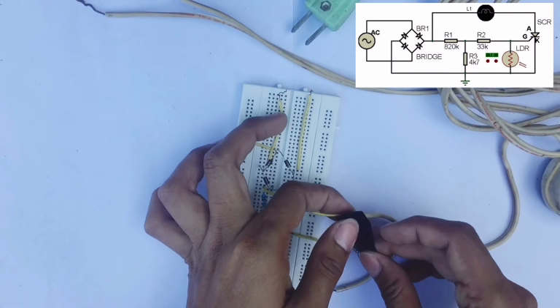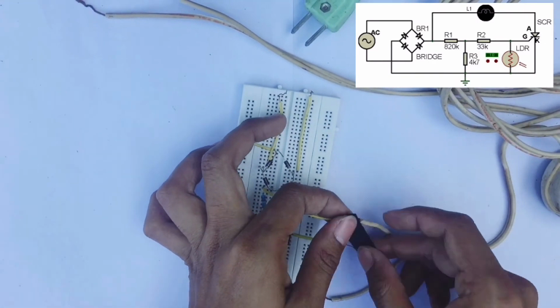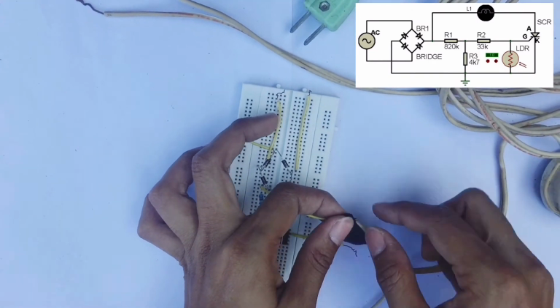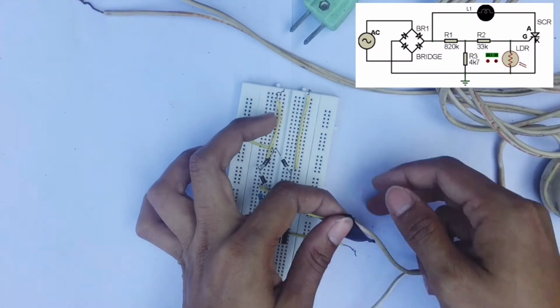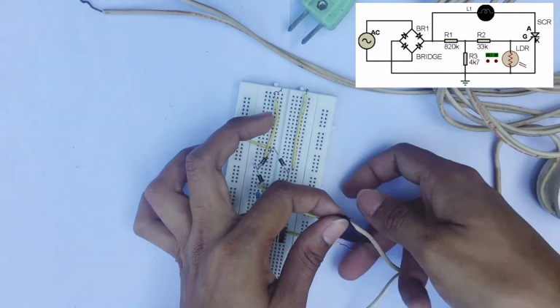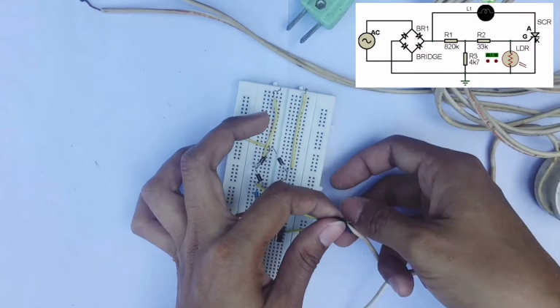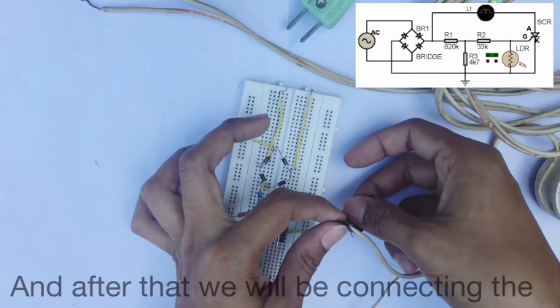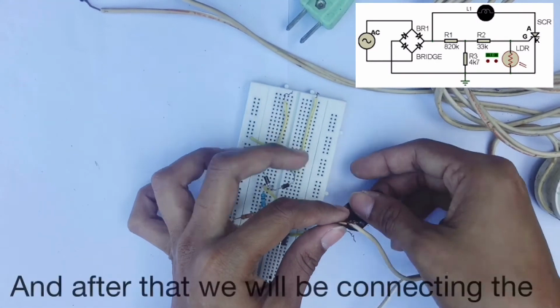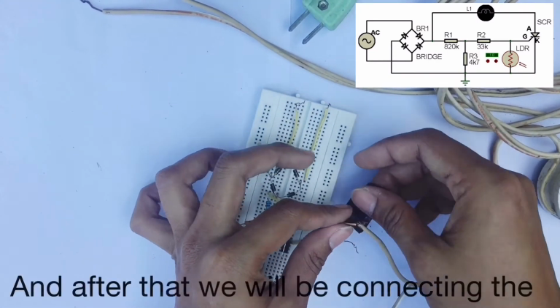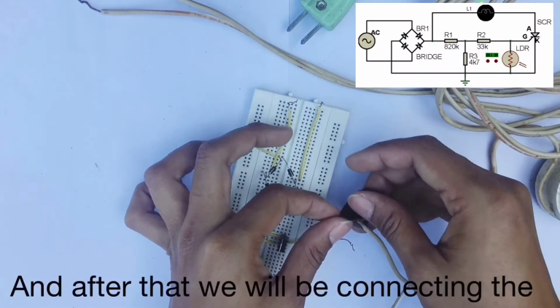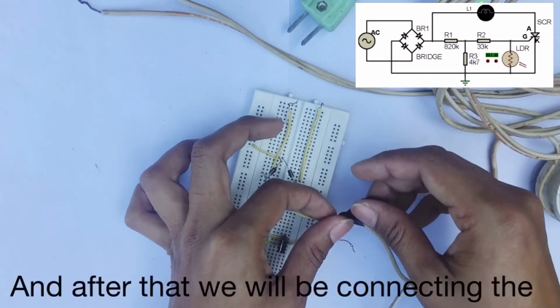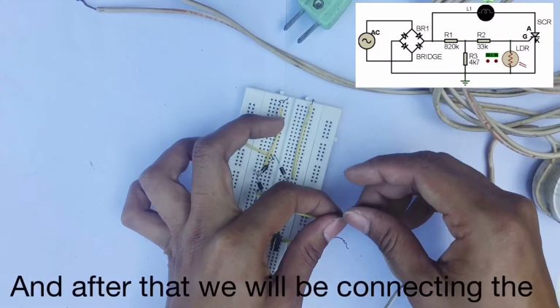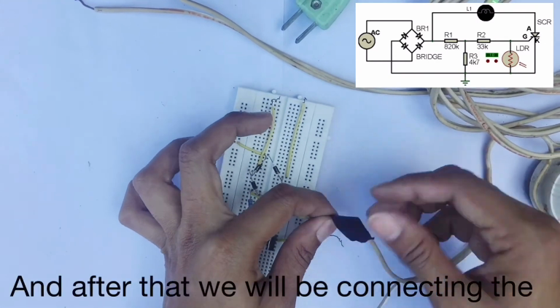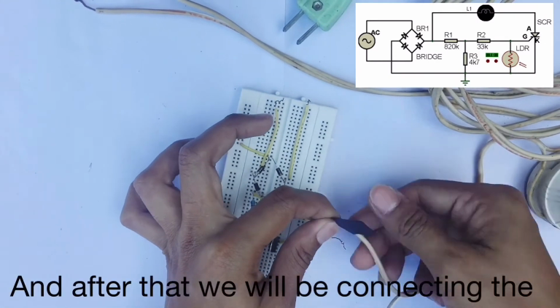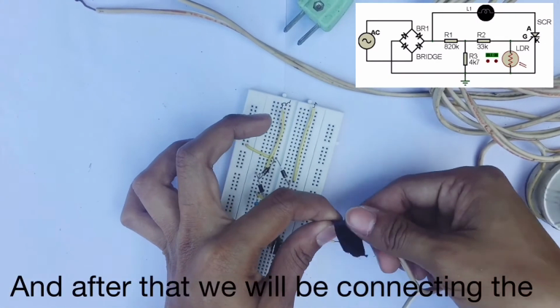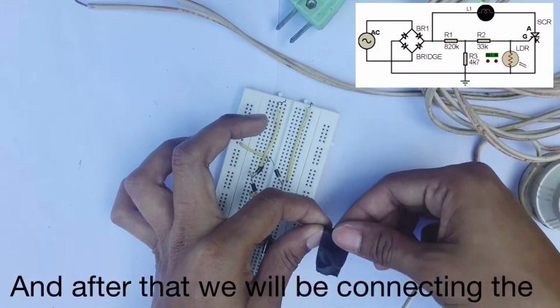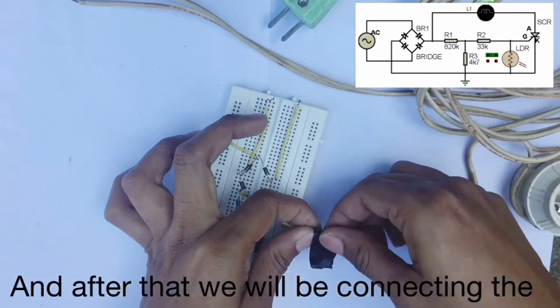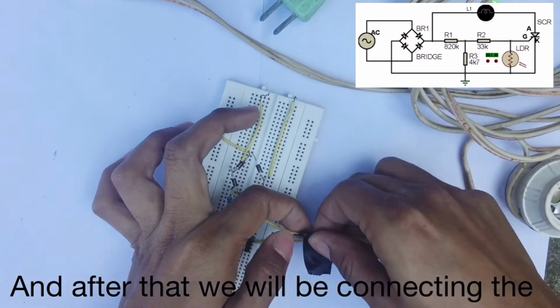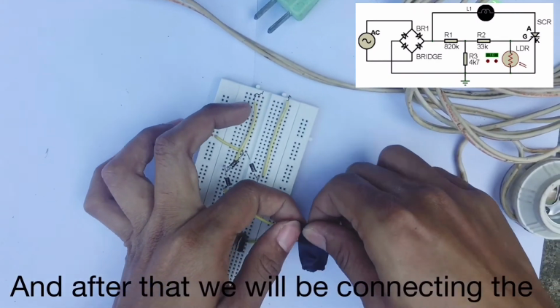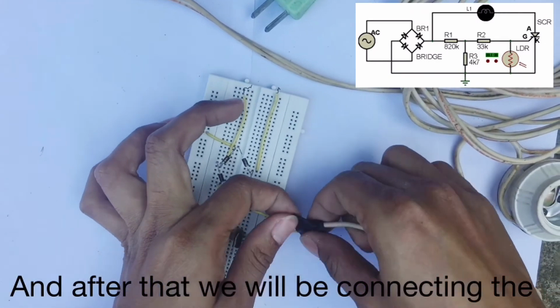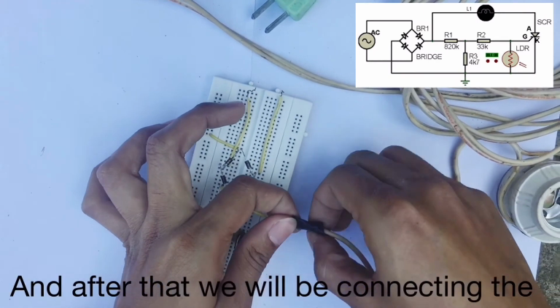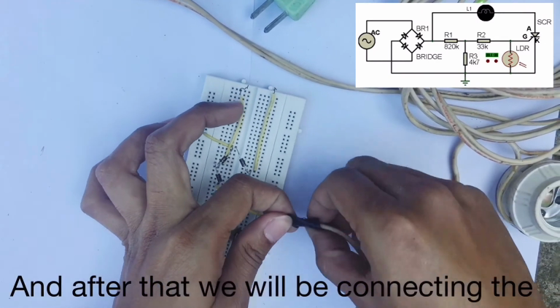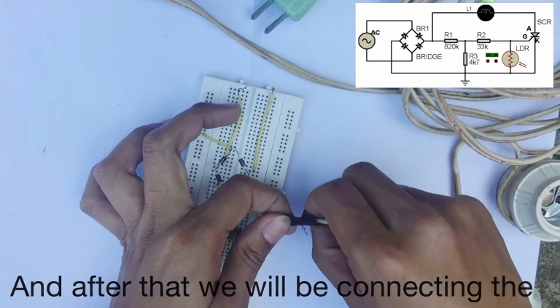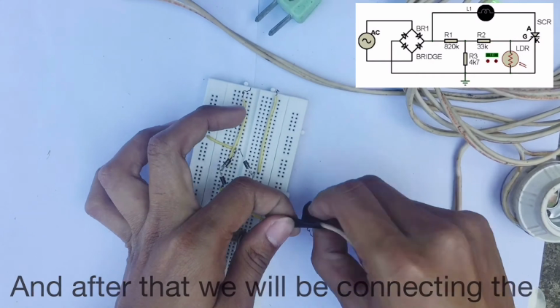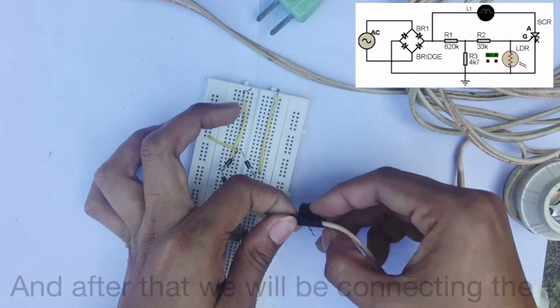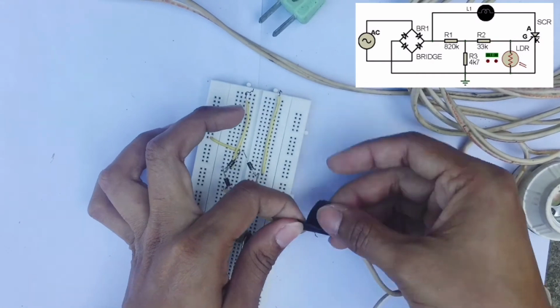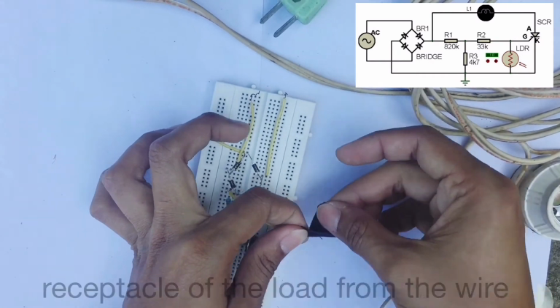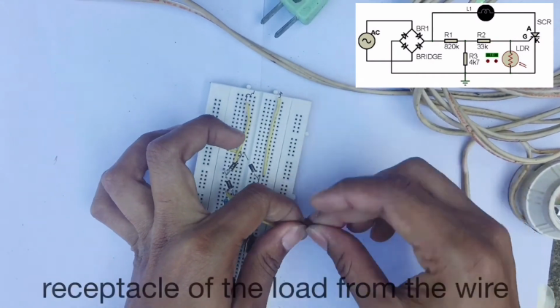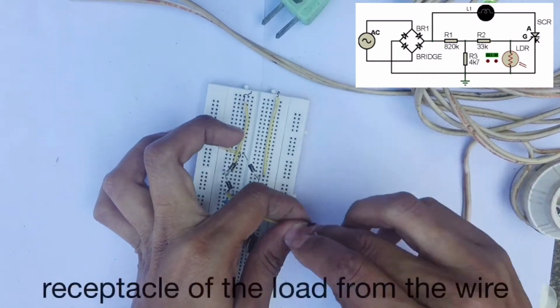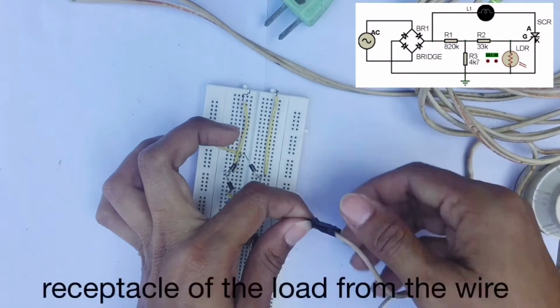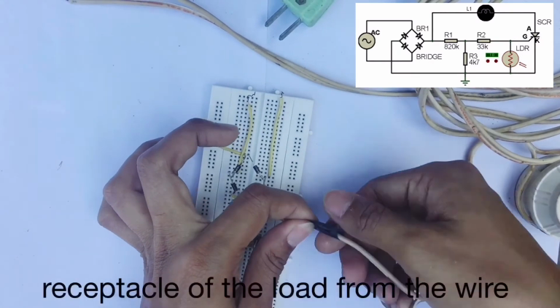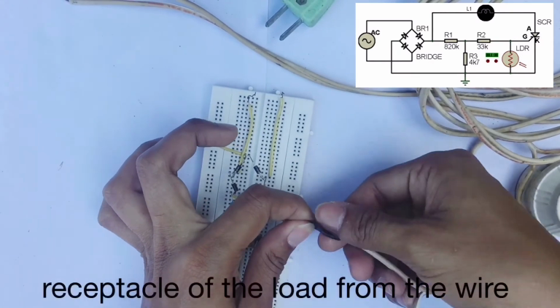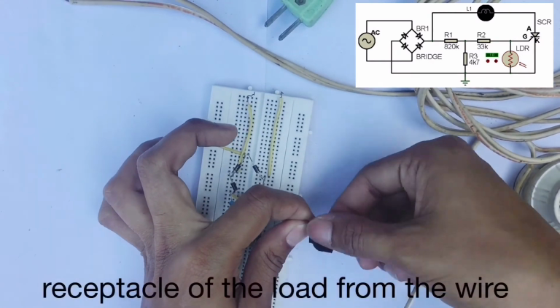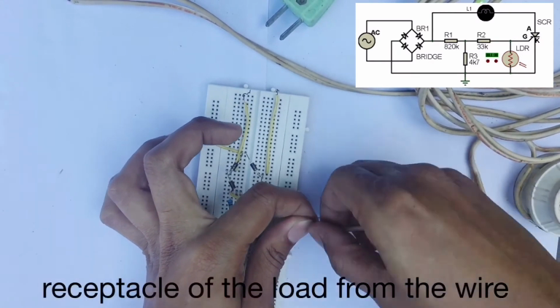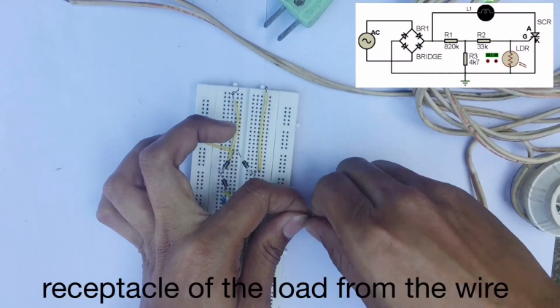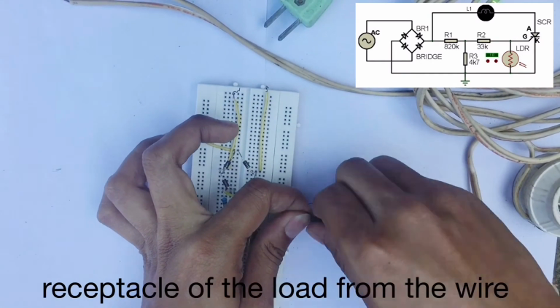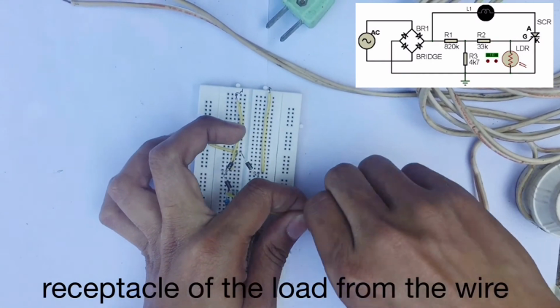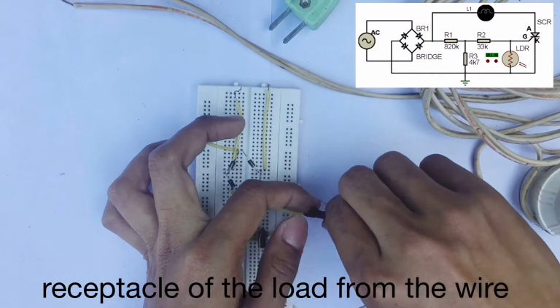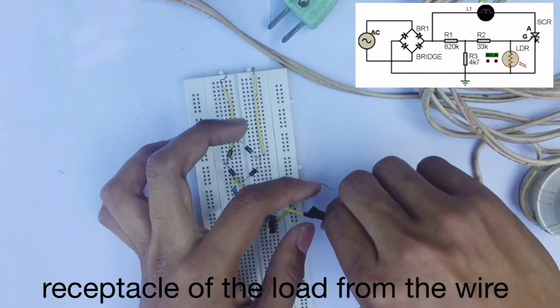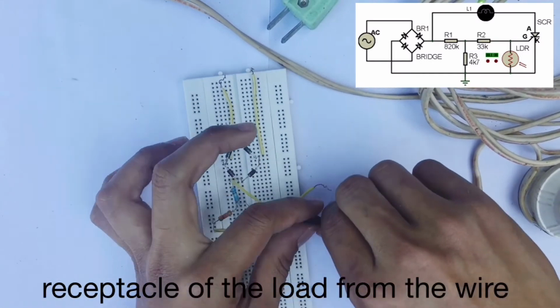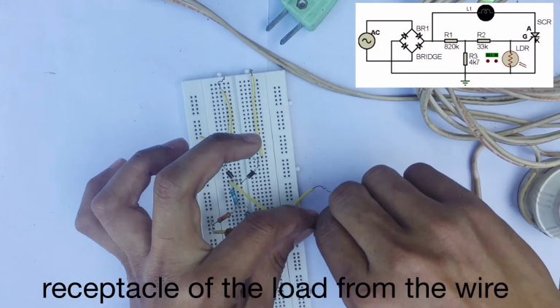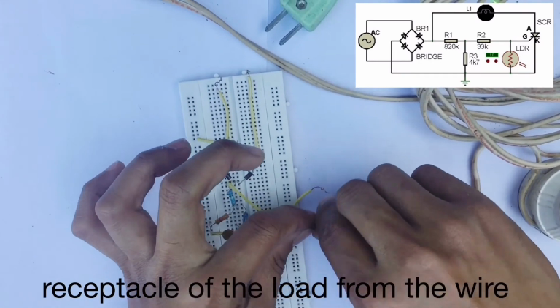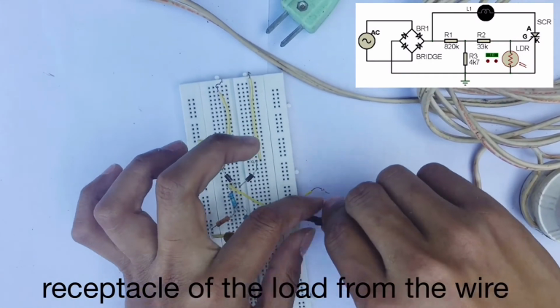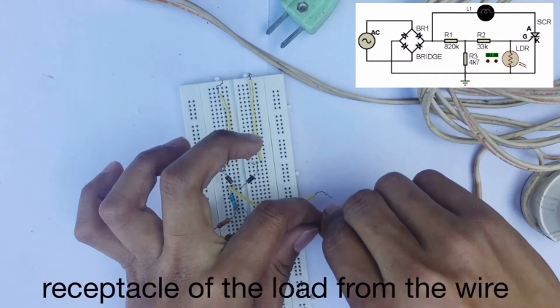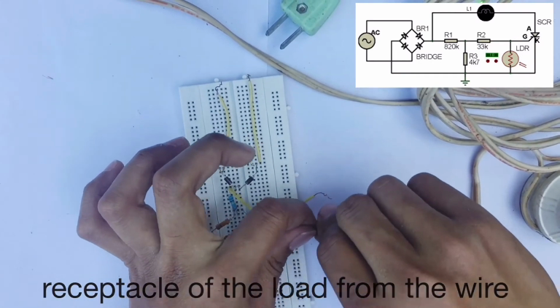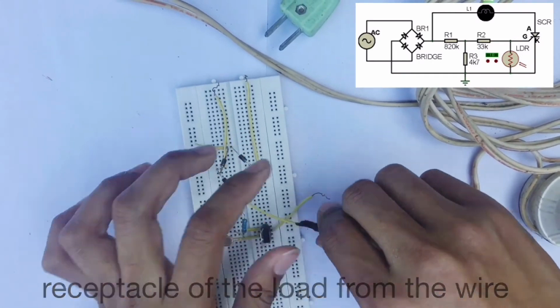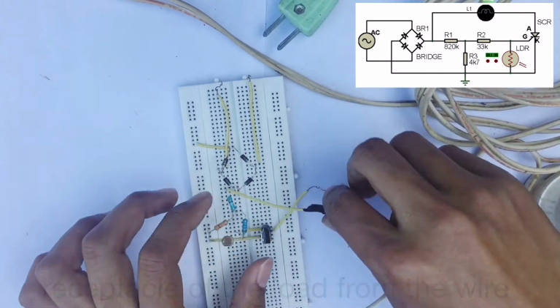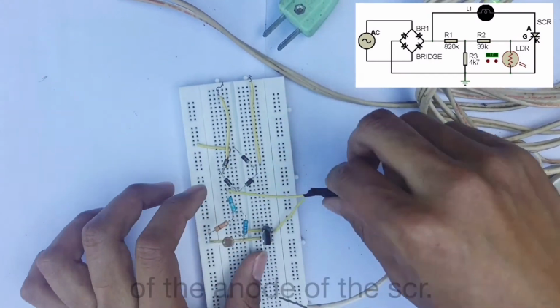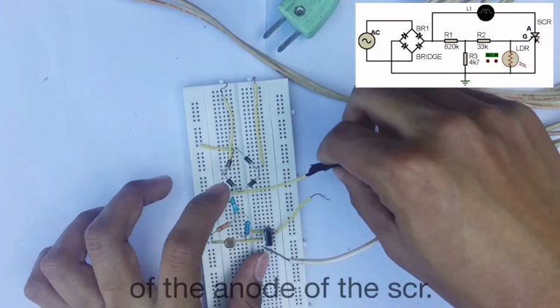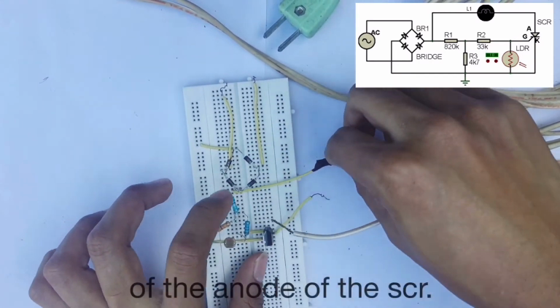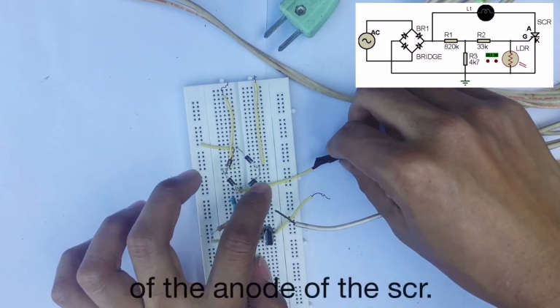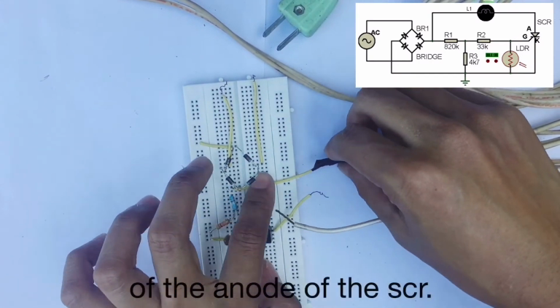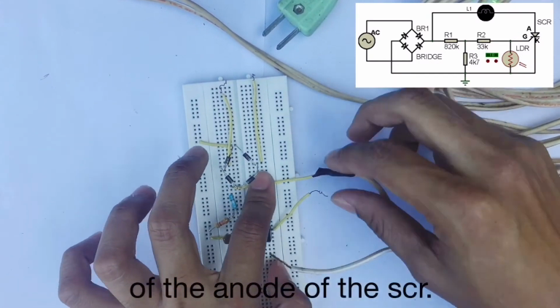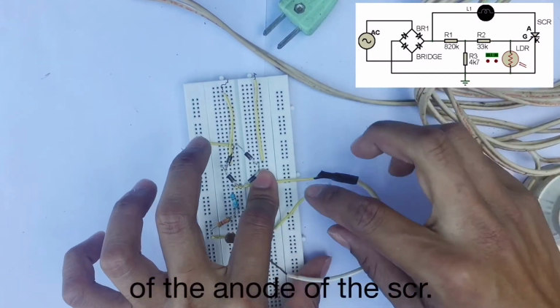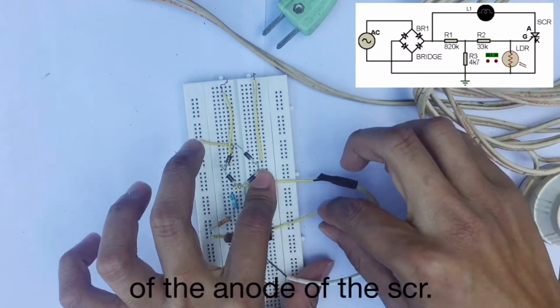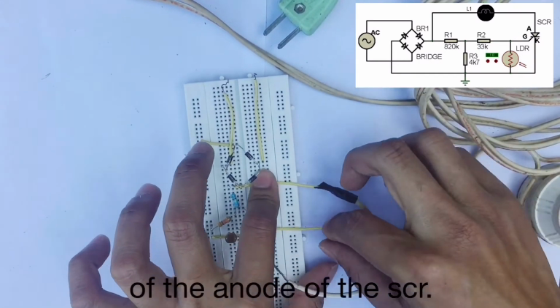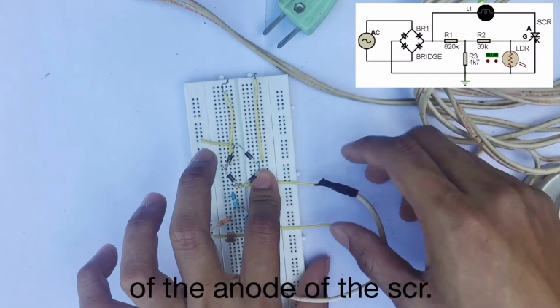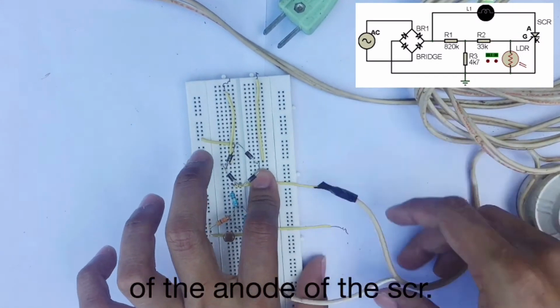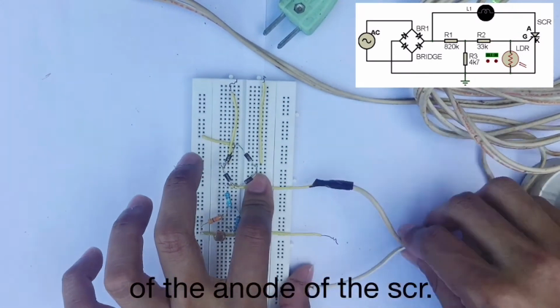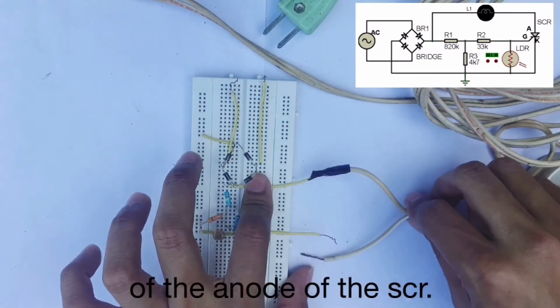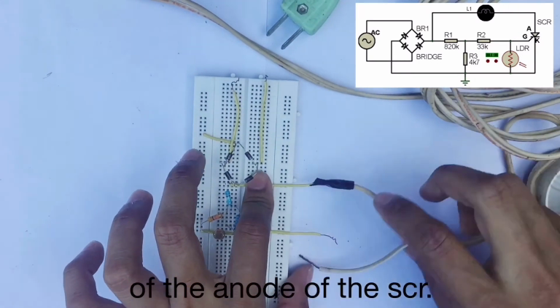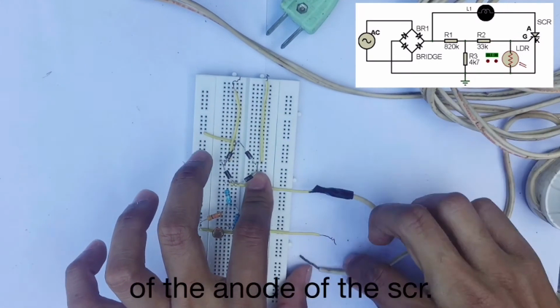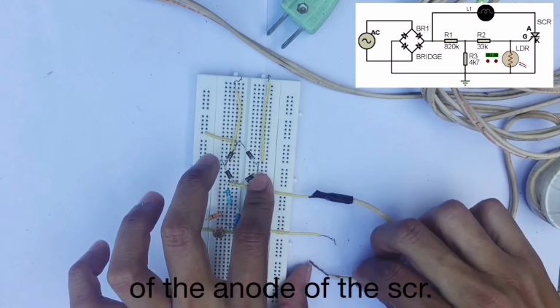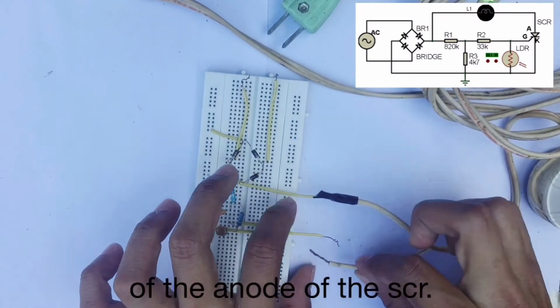And after that, we will be connecting the receptacle of the load from the wire of the anode of the SCR.